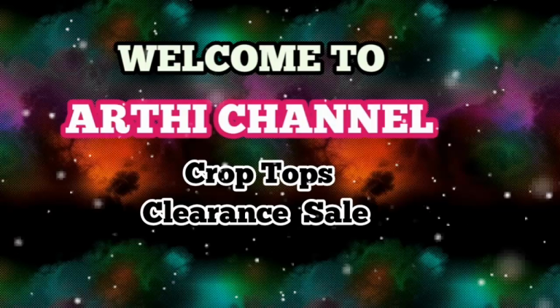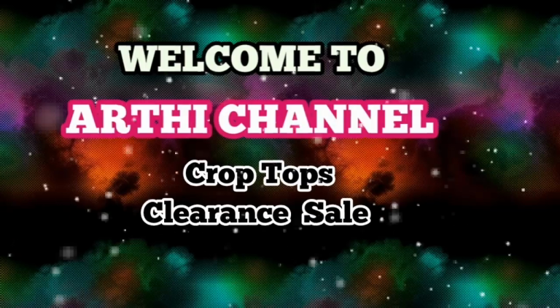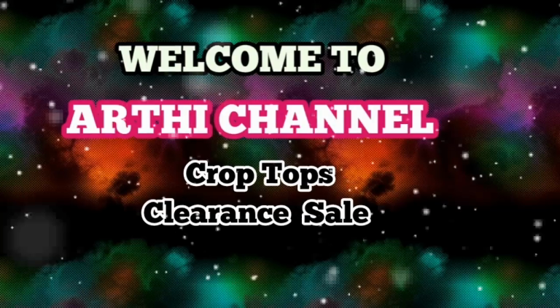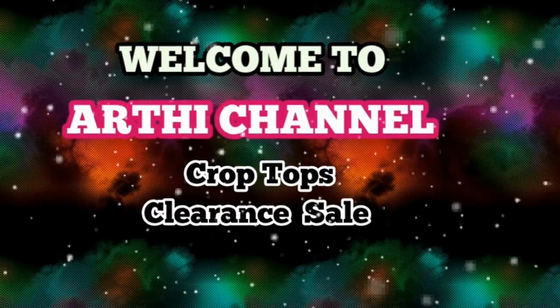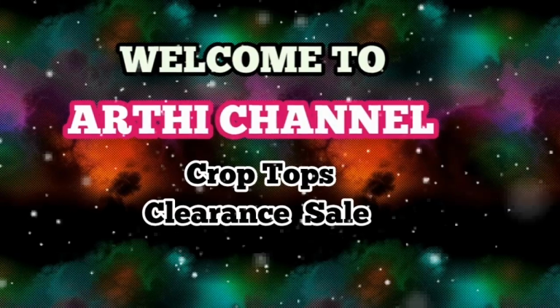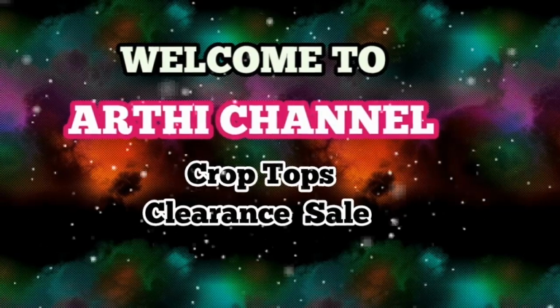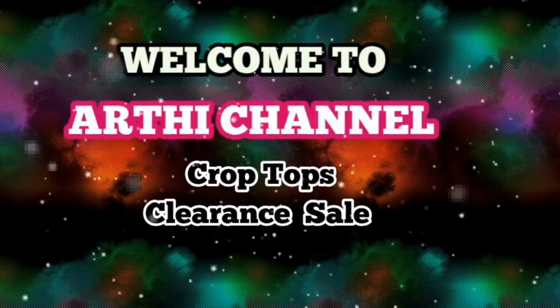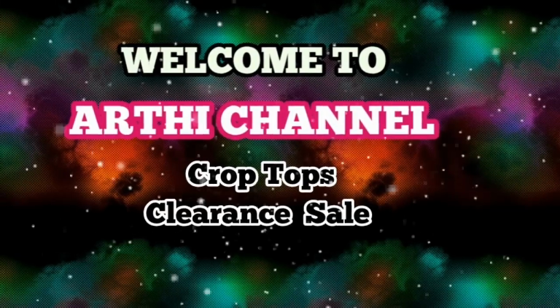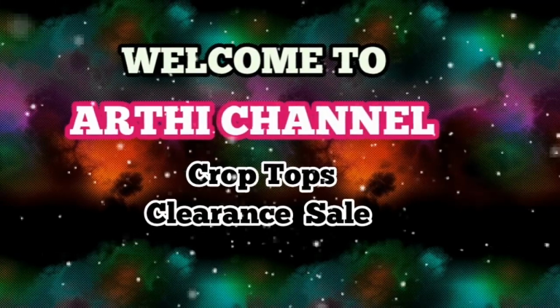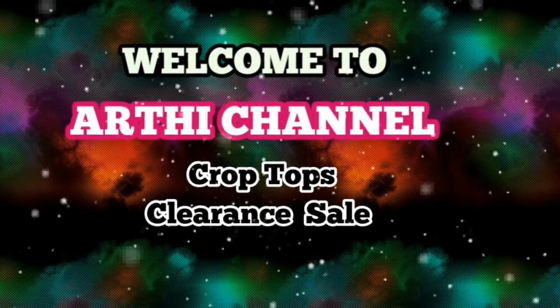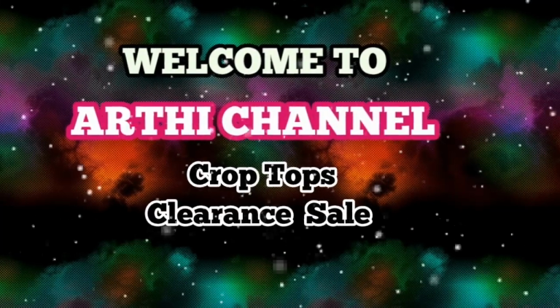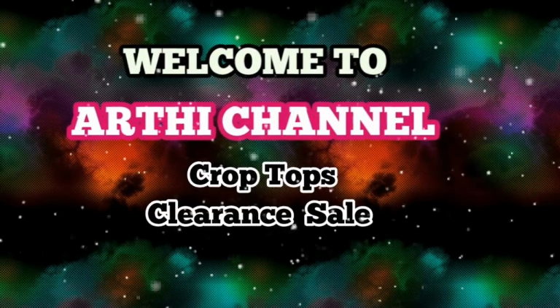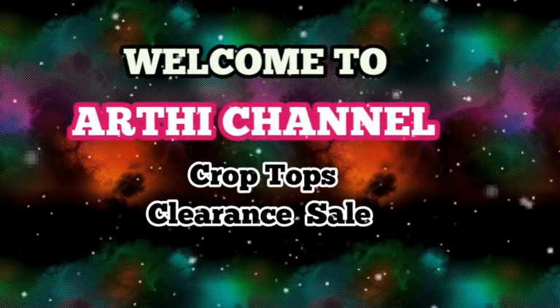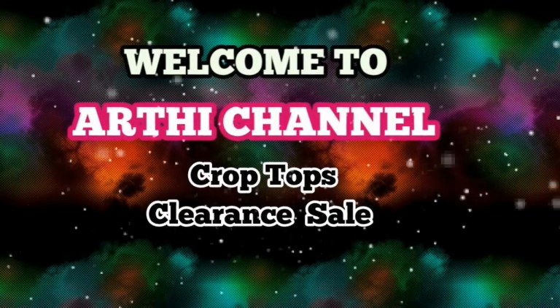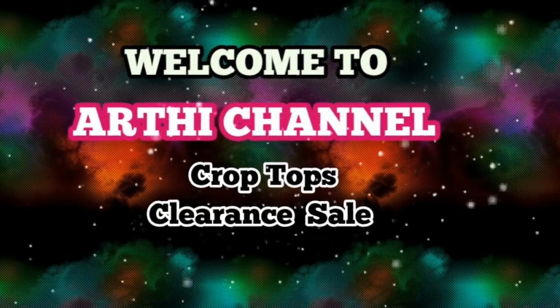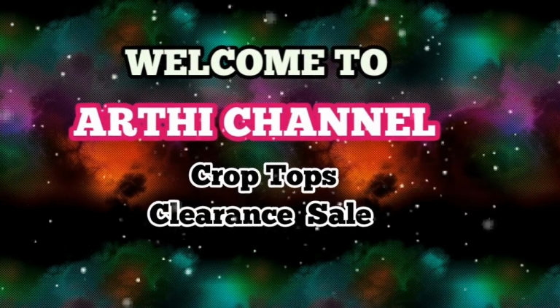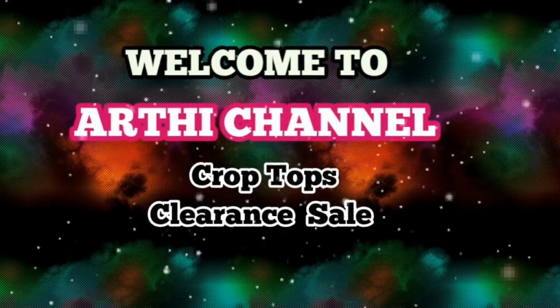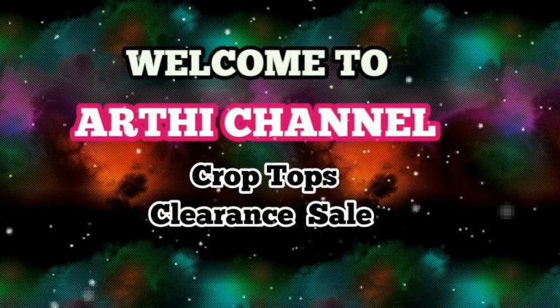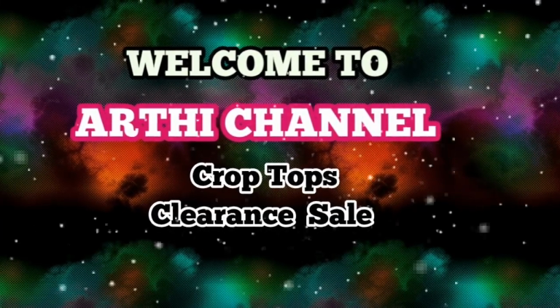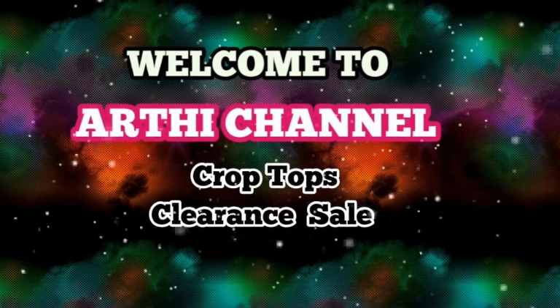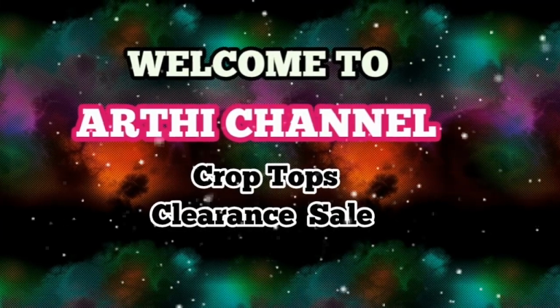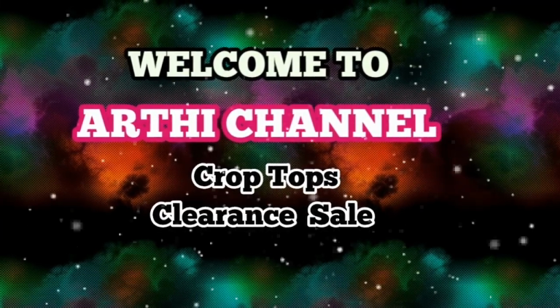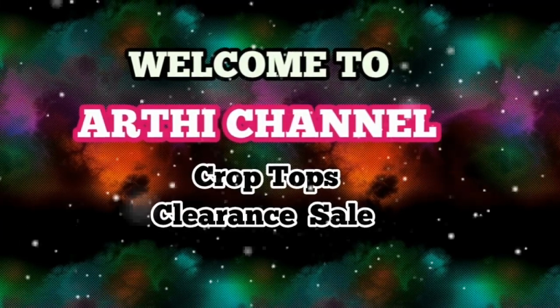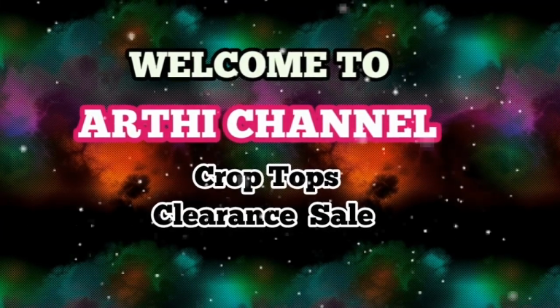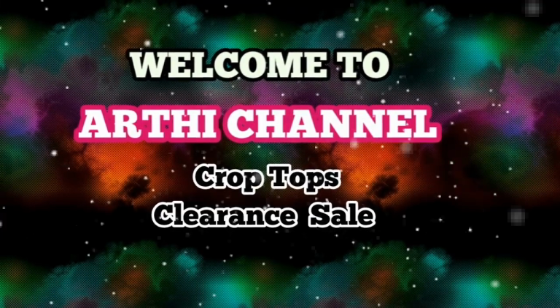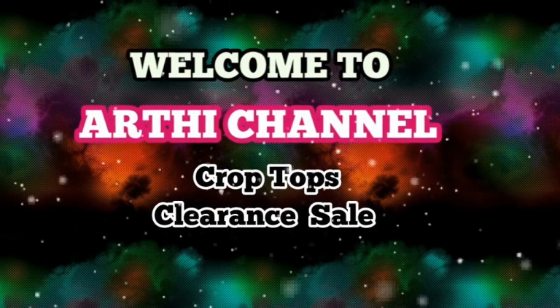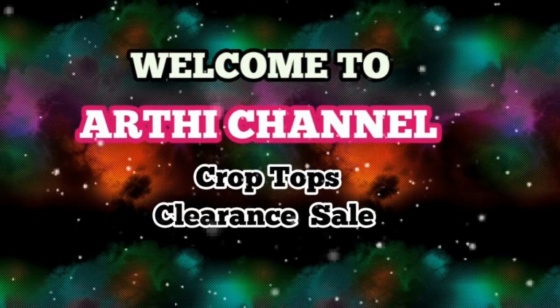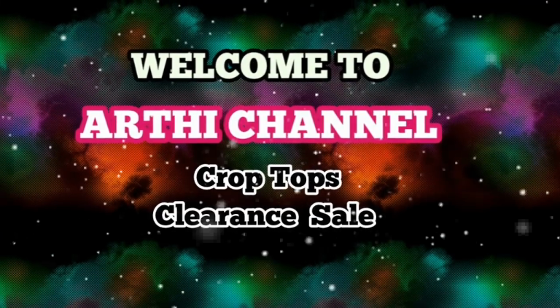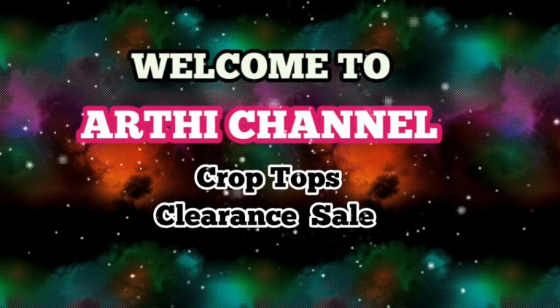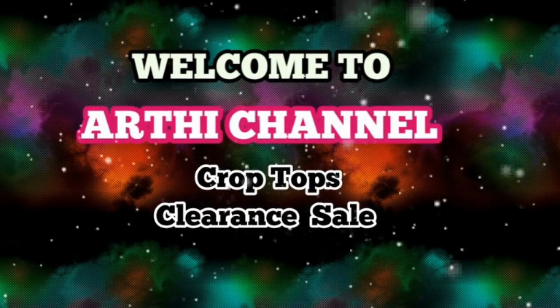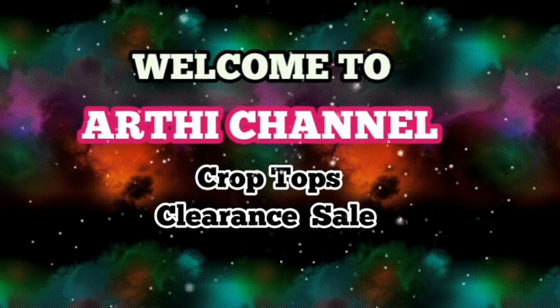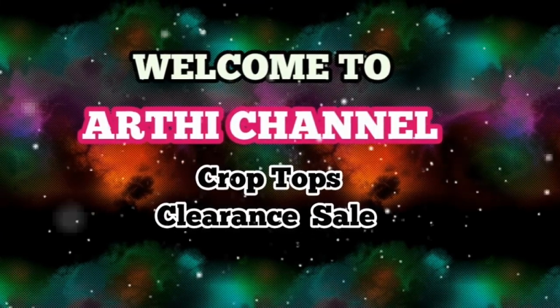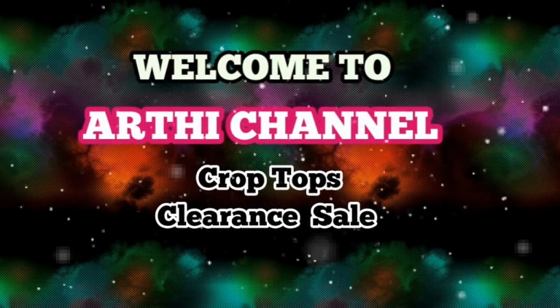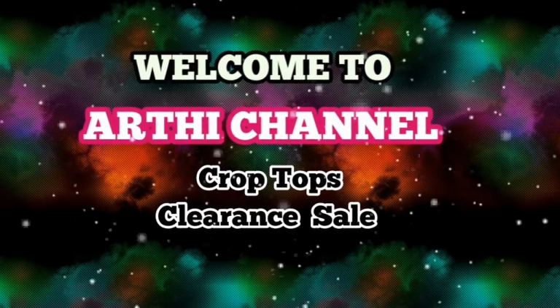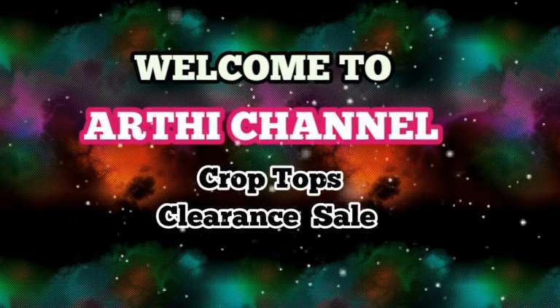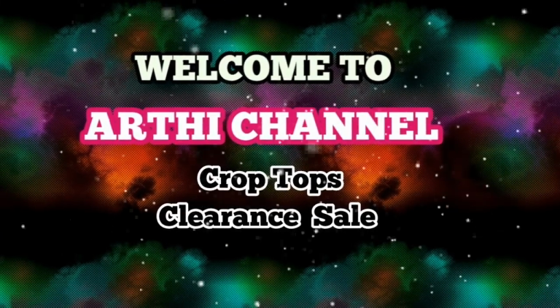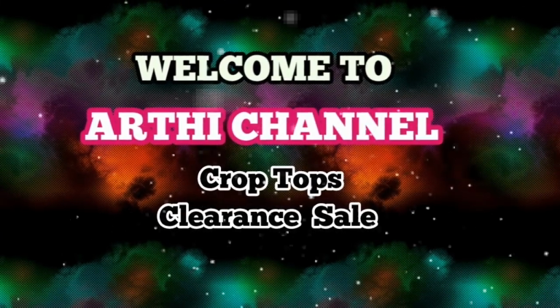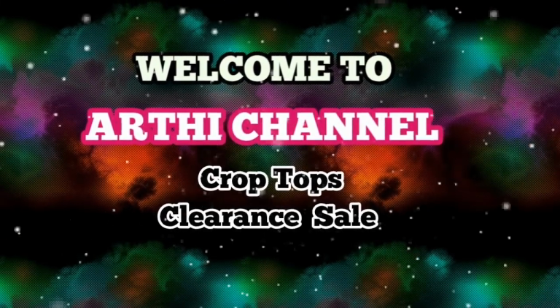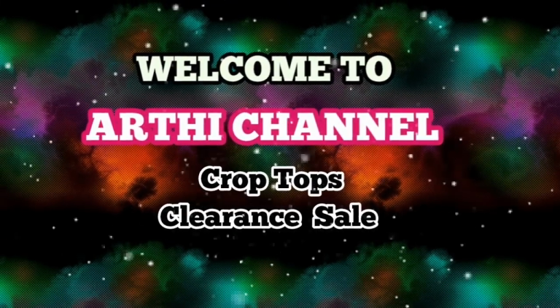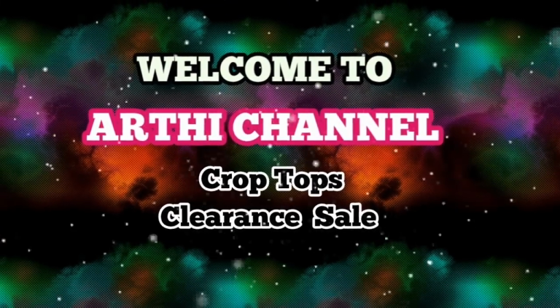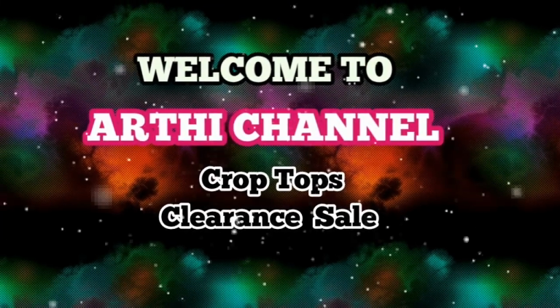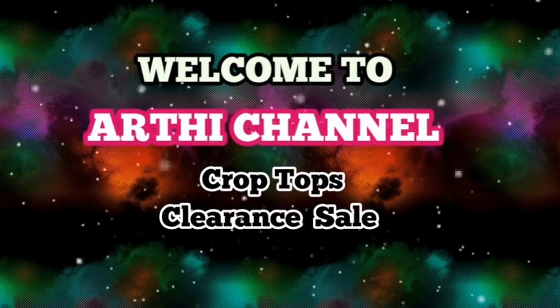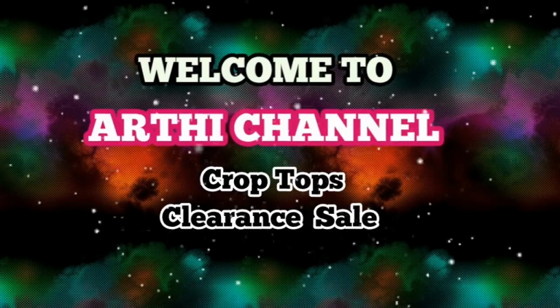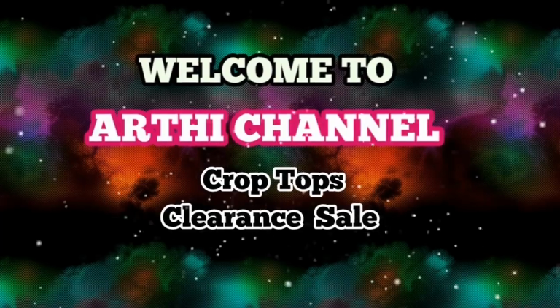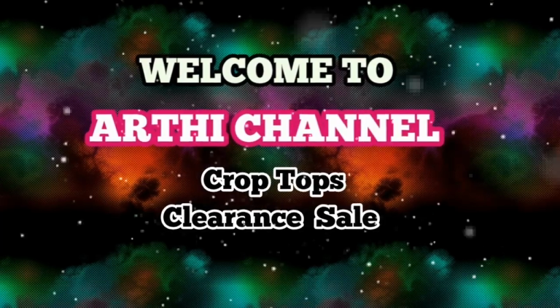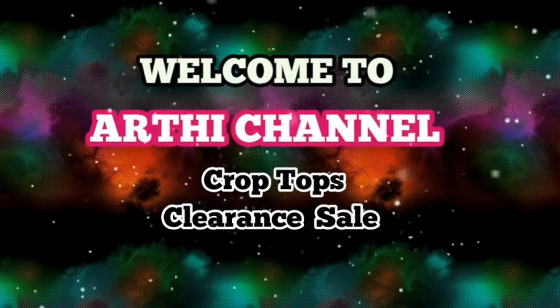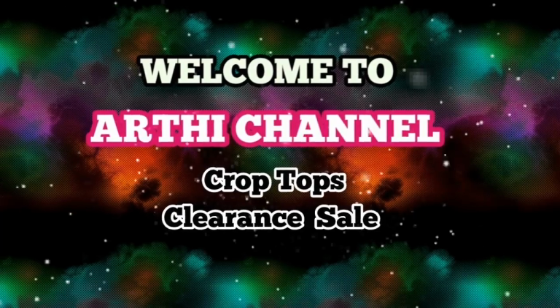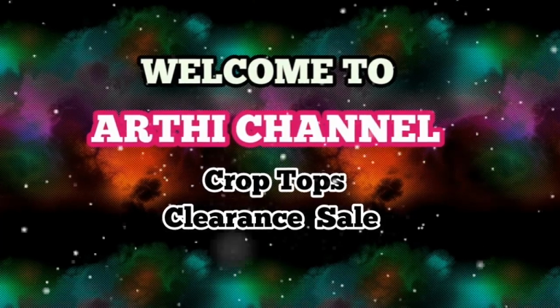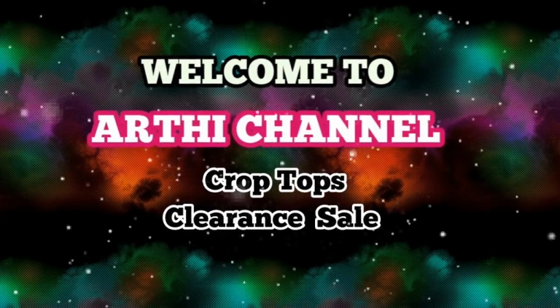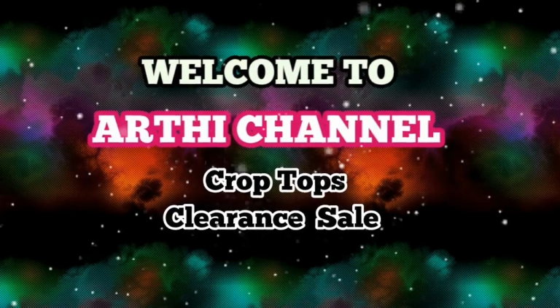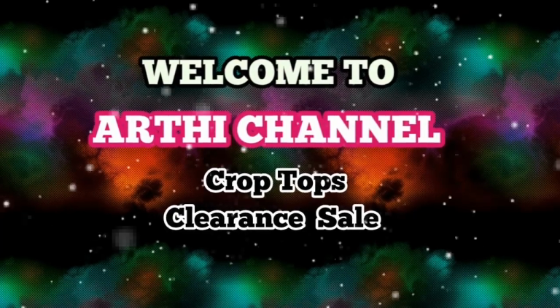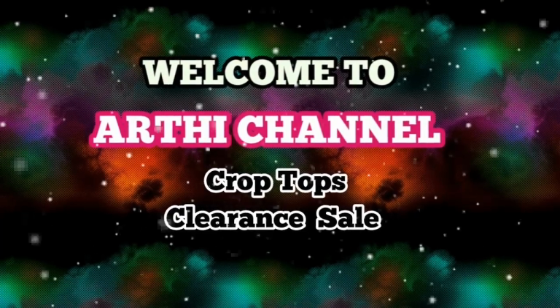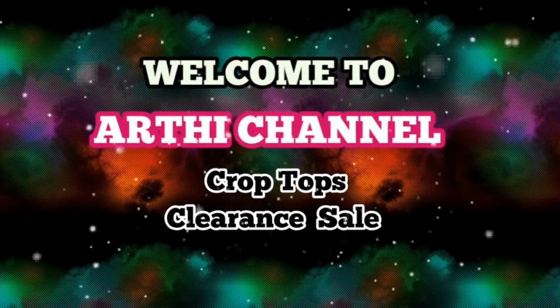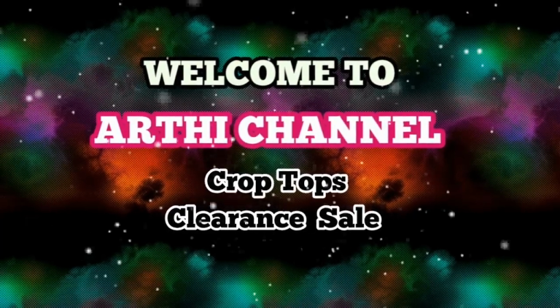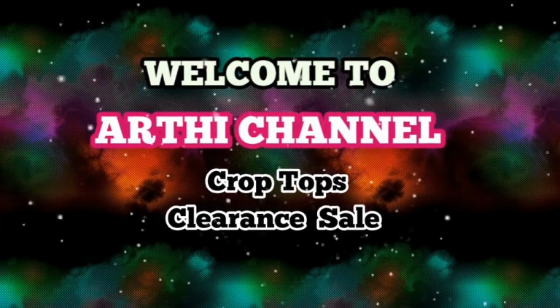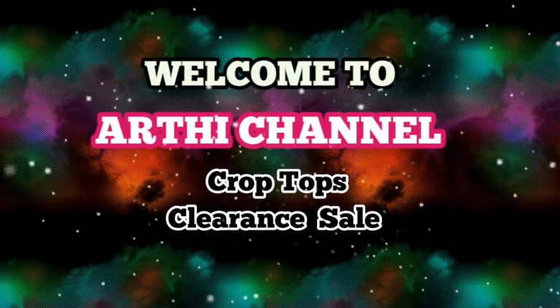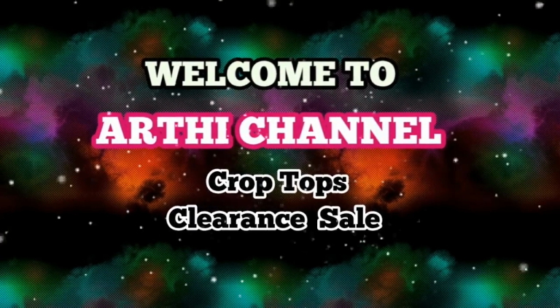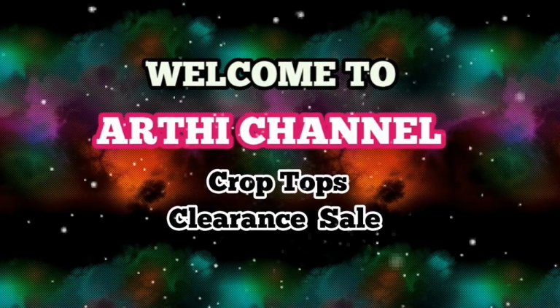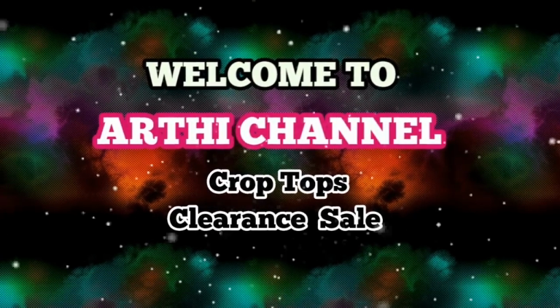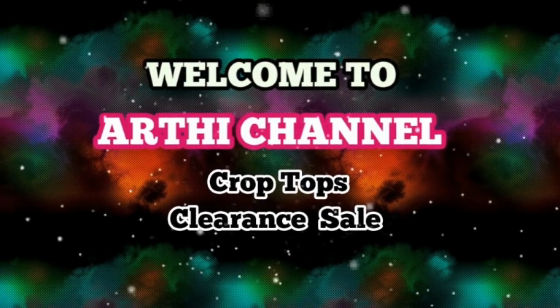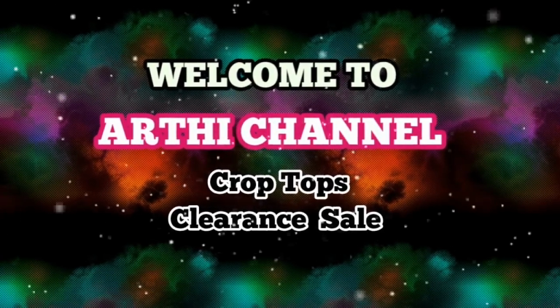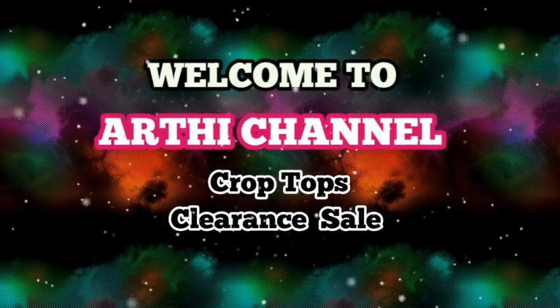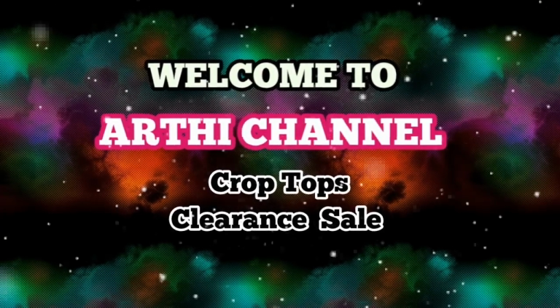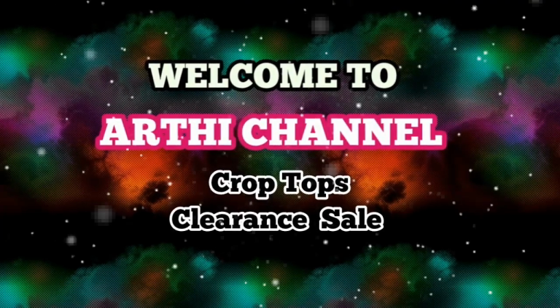Hi friends! I'm going to show you a new style readymade shop. There are clearance sale offers for the crop tops.